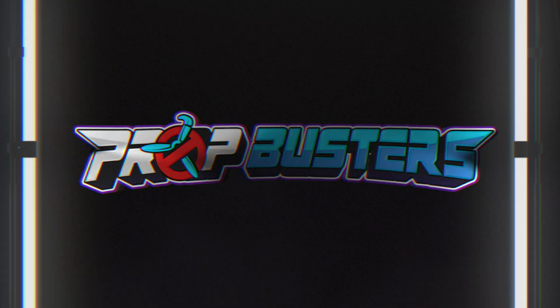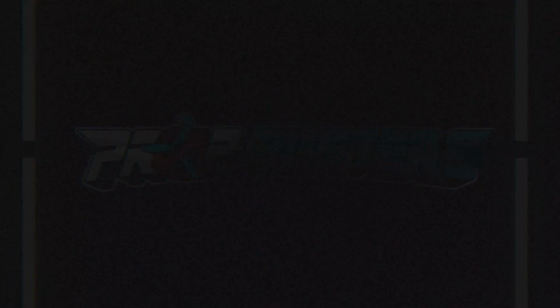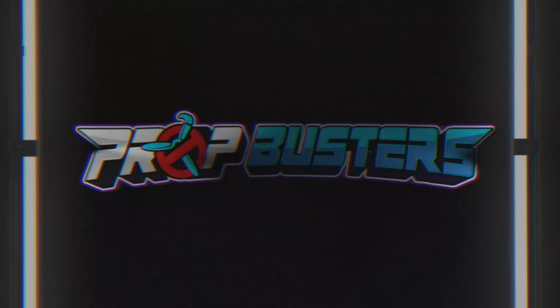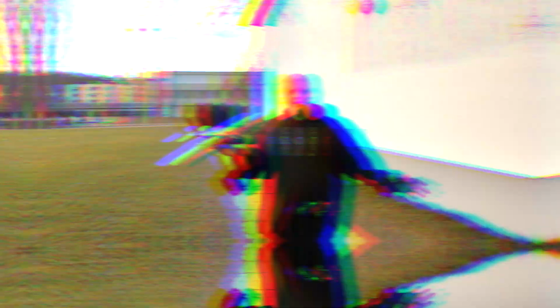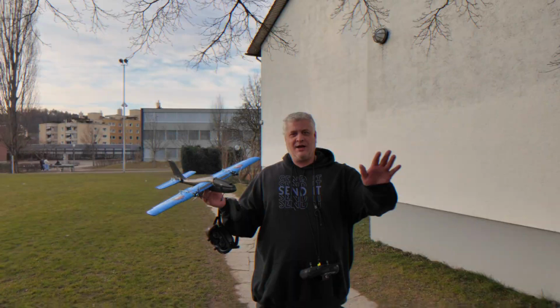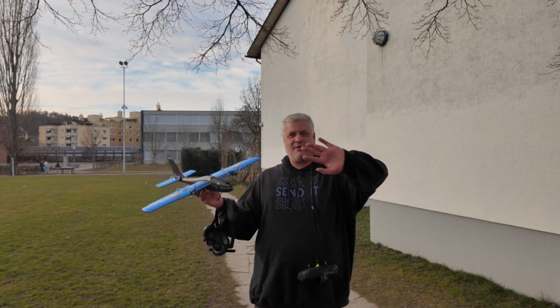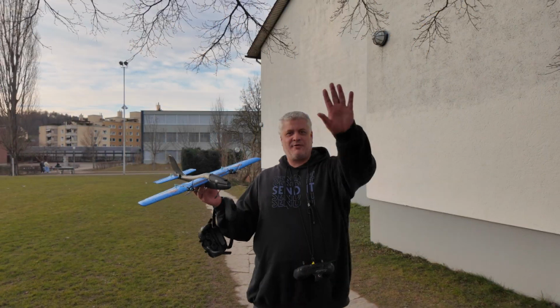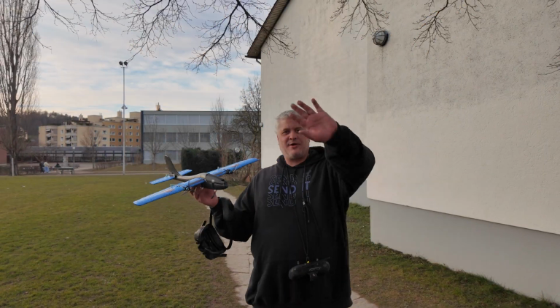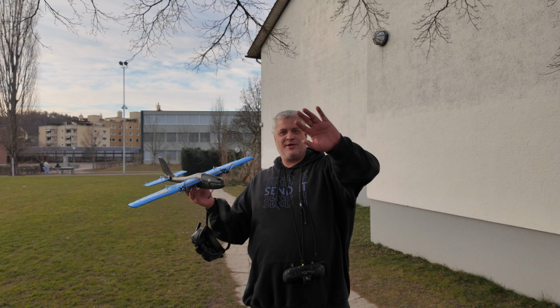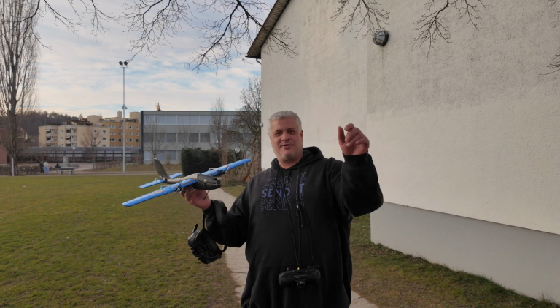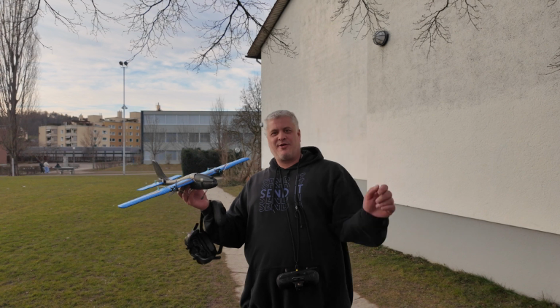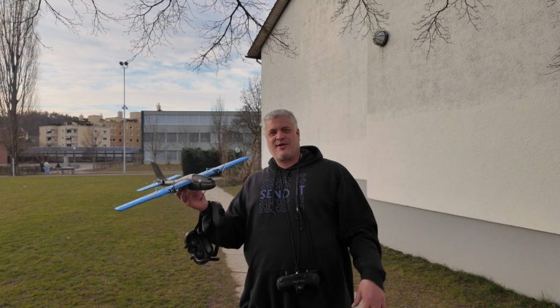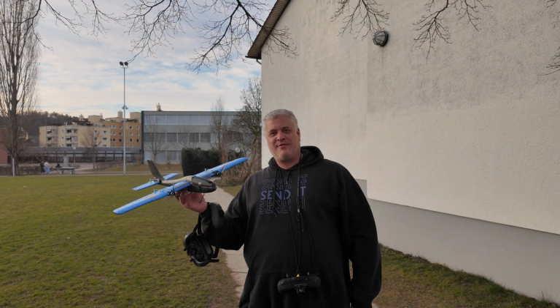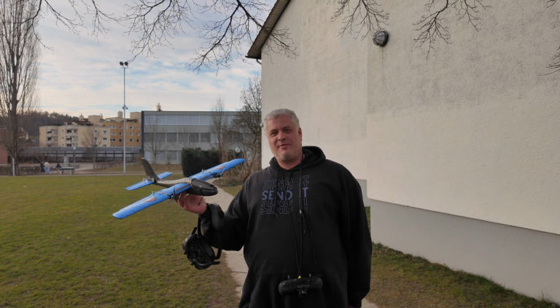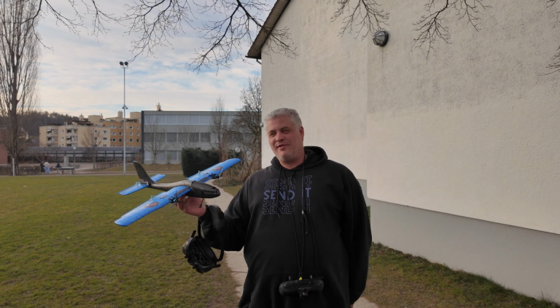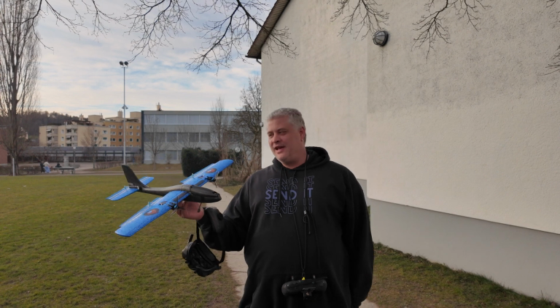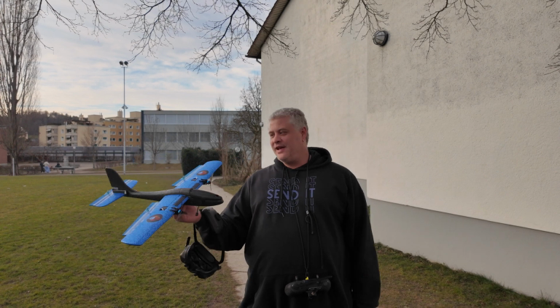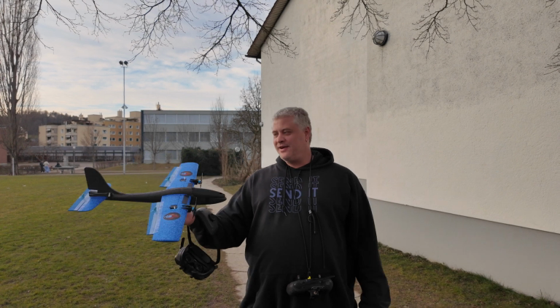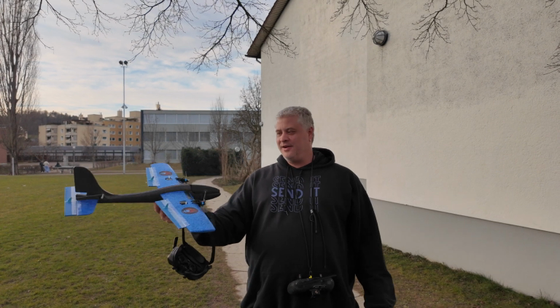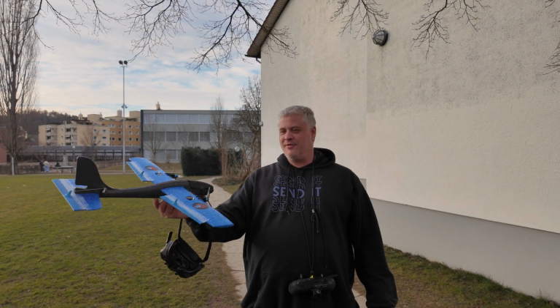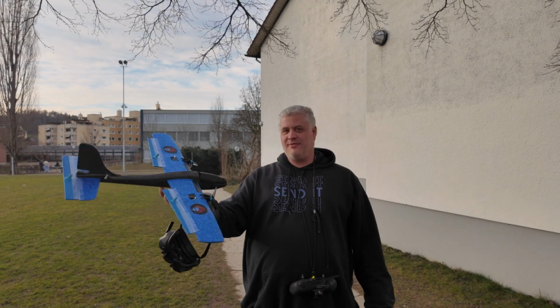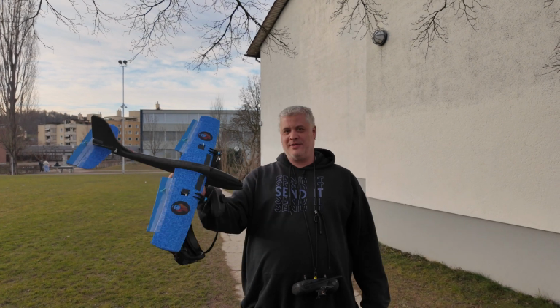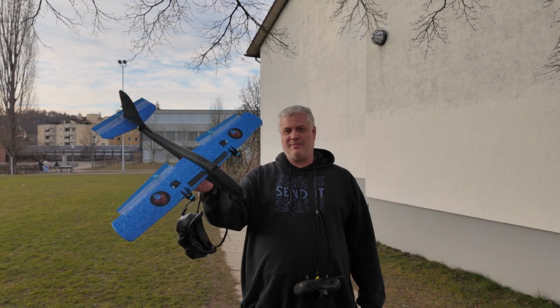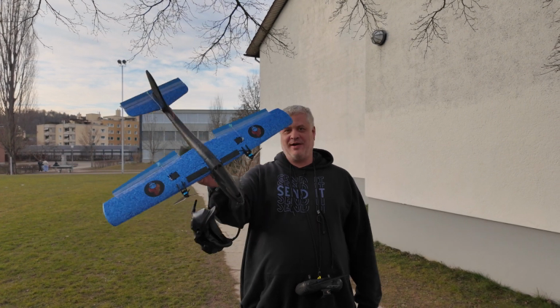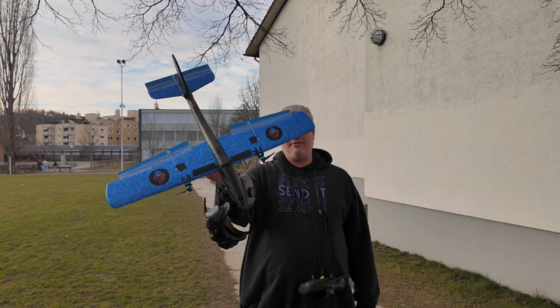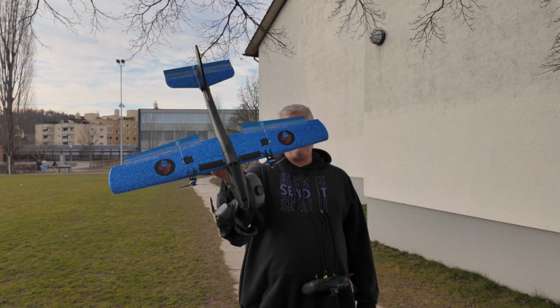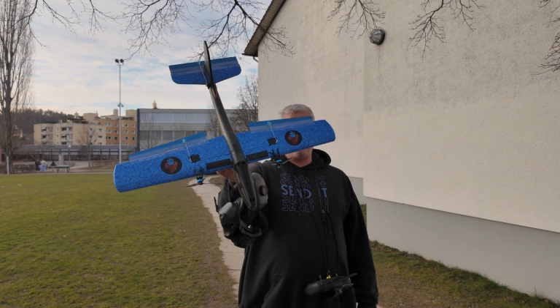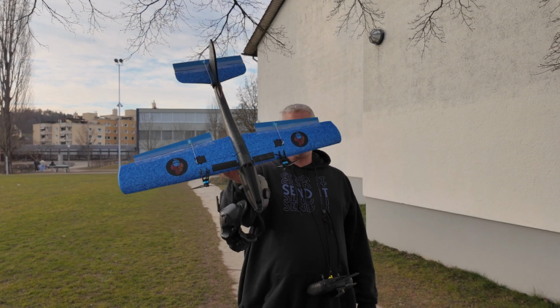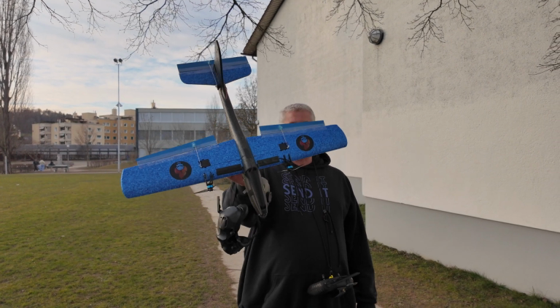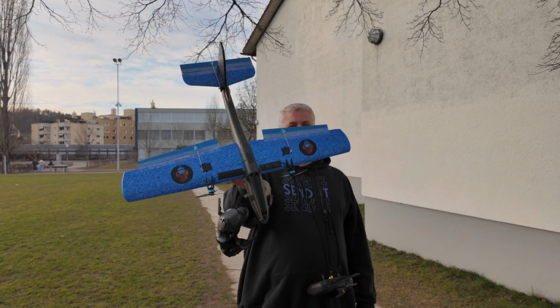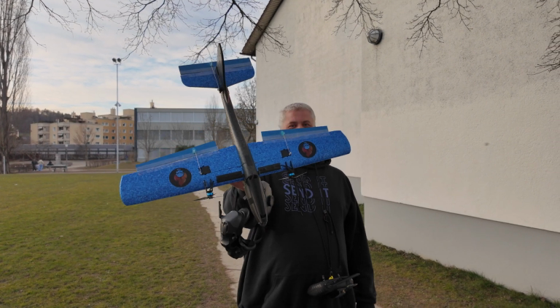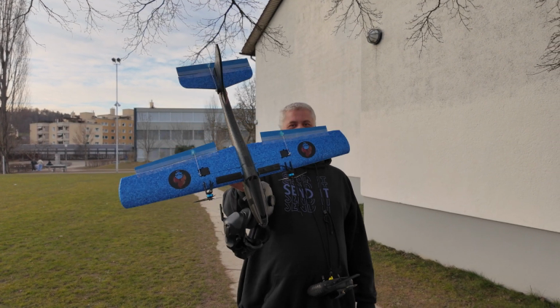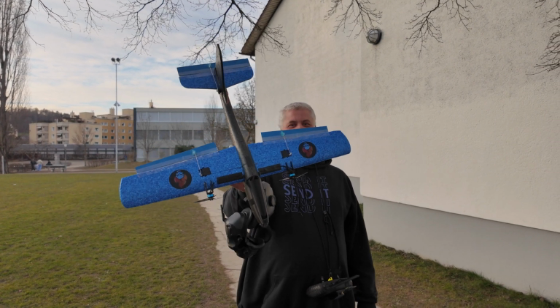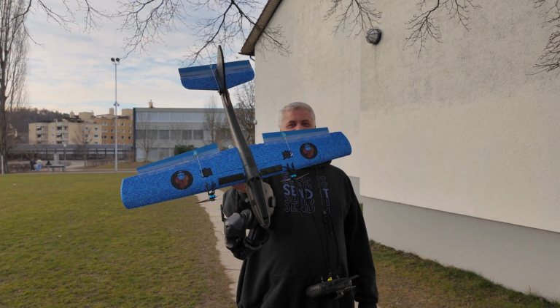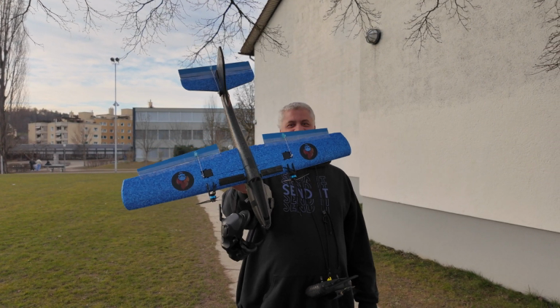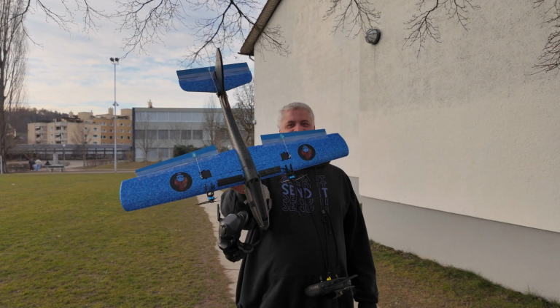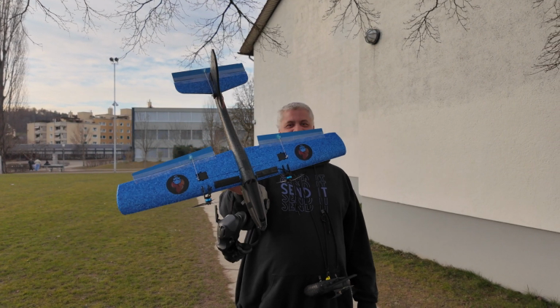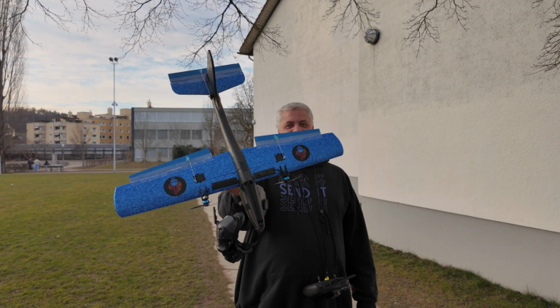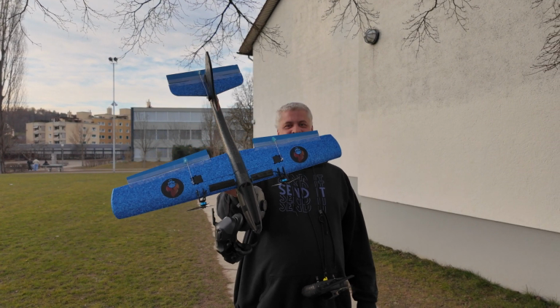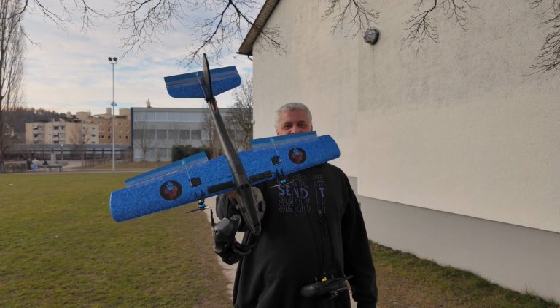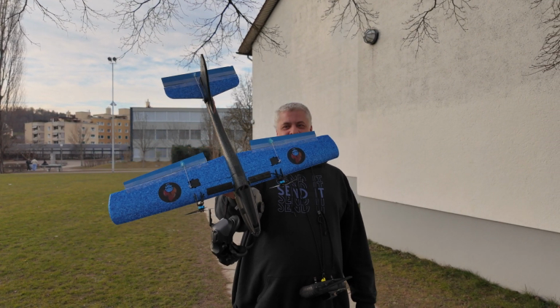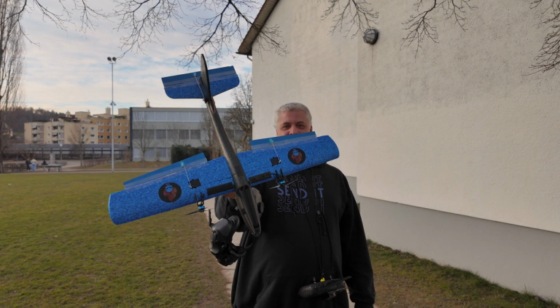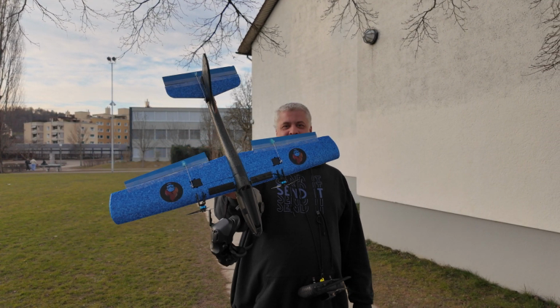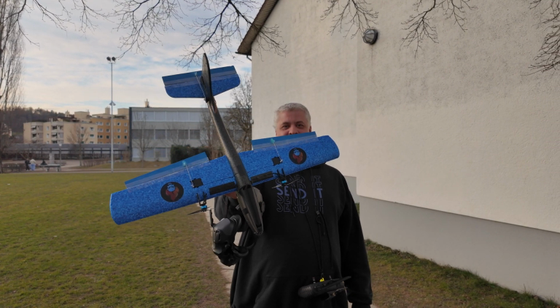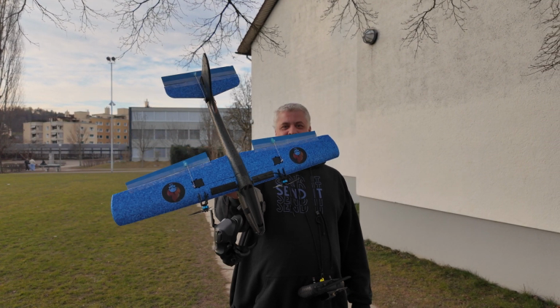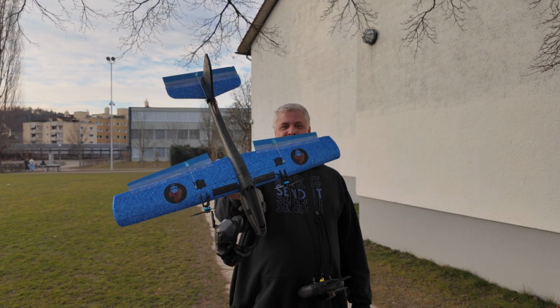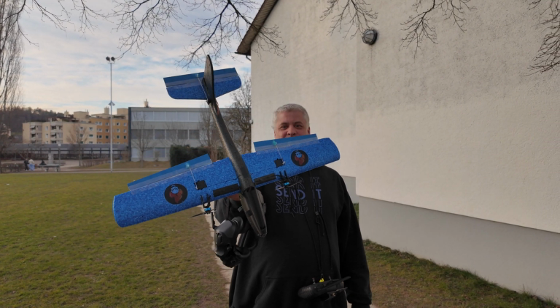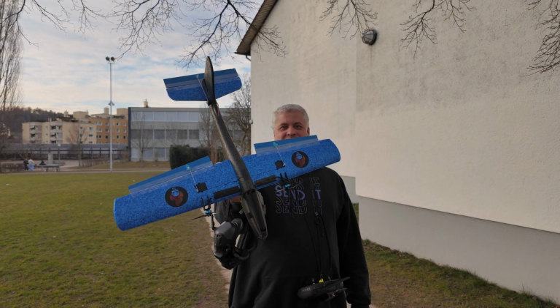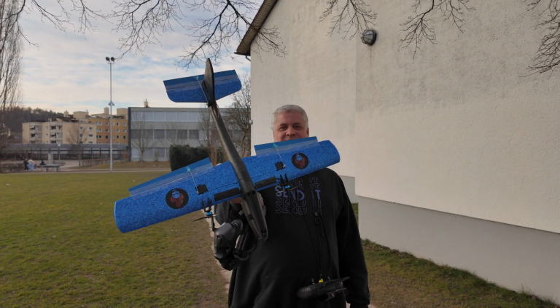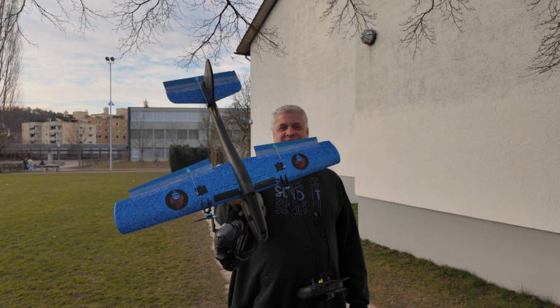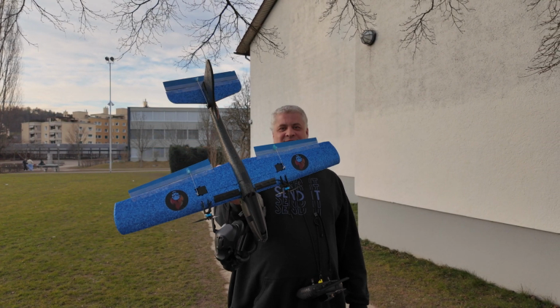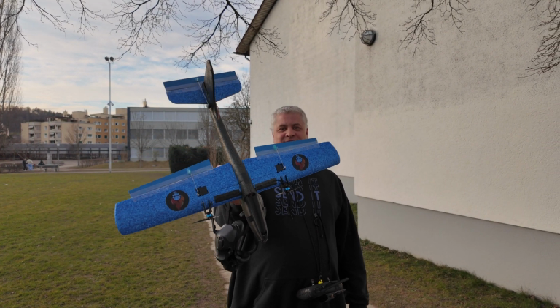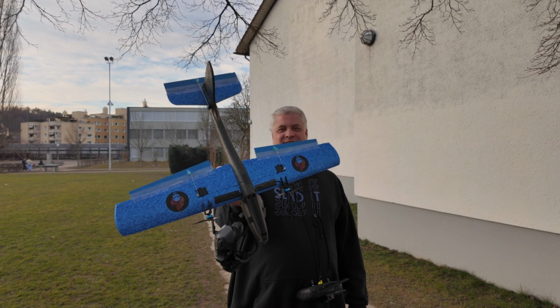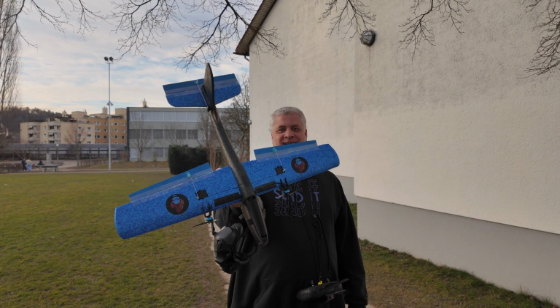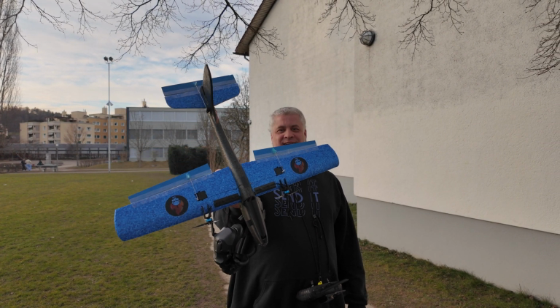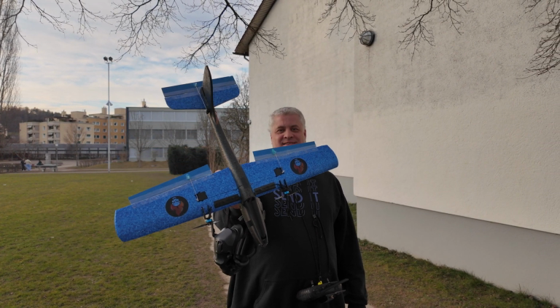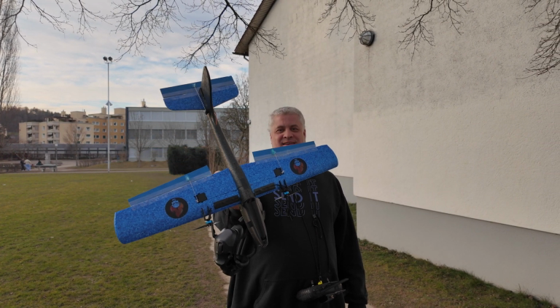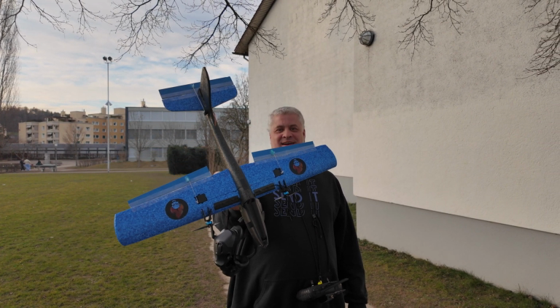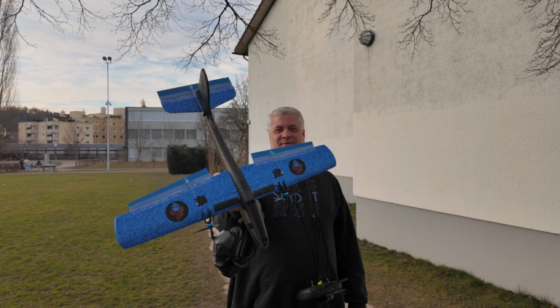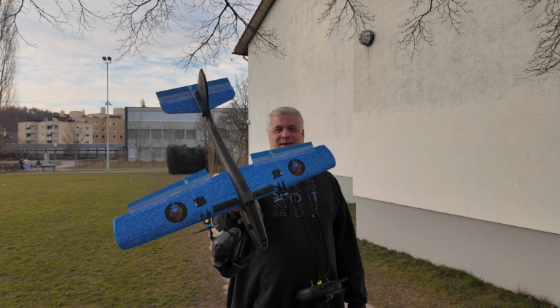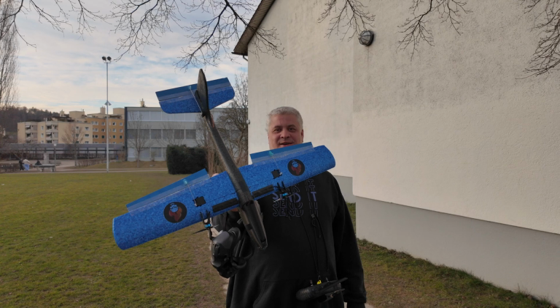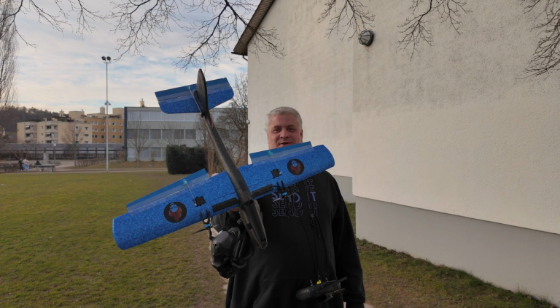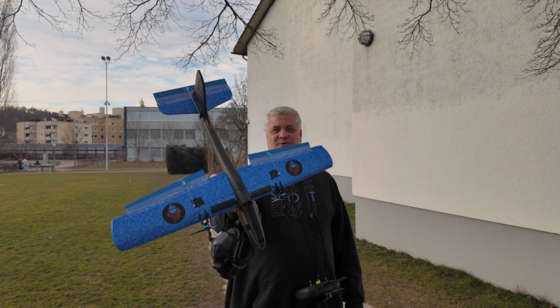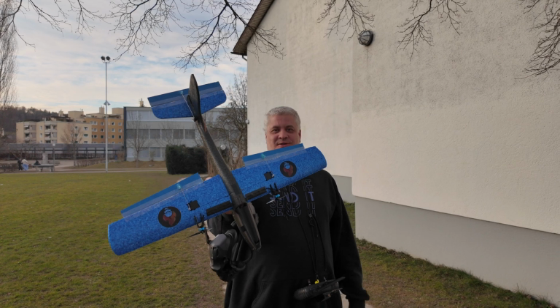Hello everyone, ROG APB here with my foam plane. I will do a short flight — let's see how that goes.